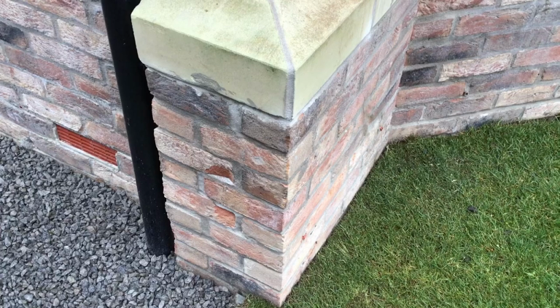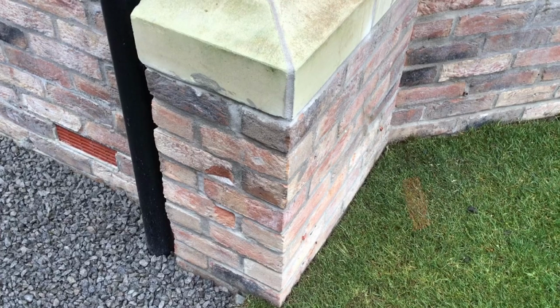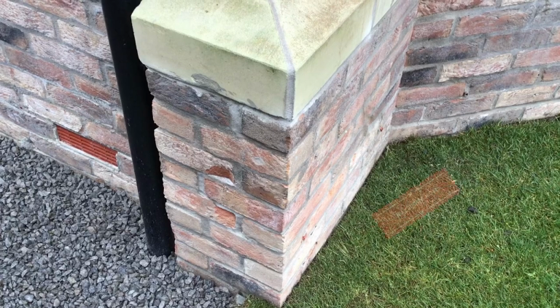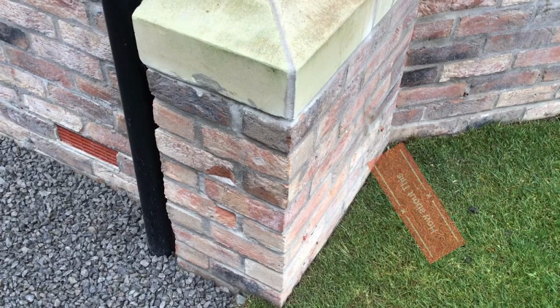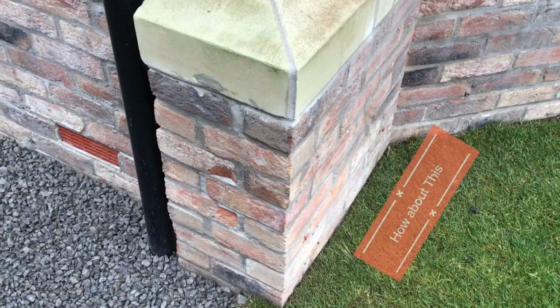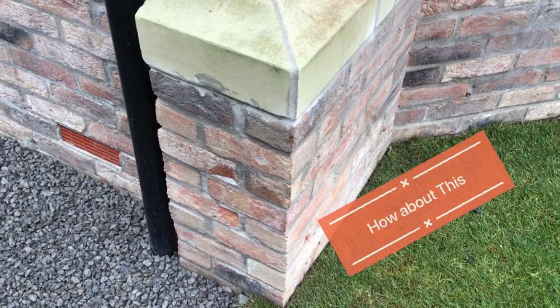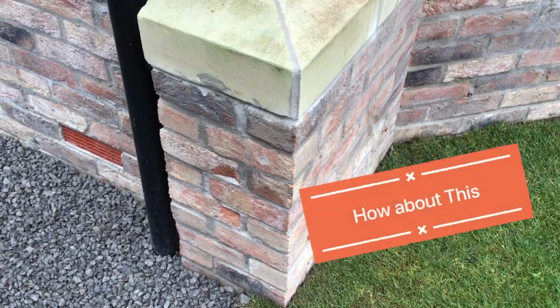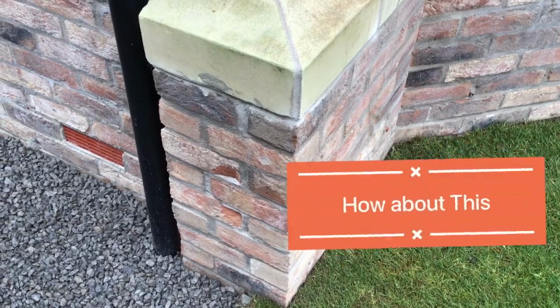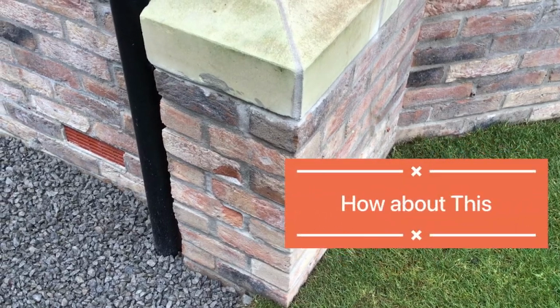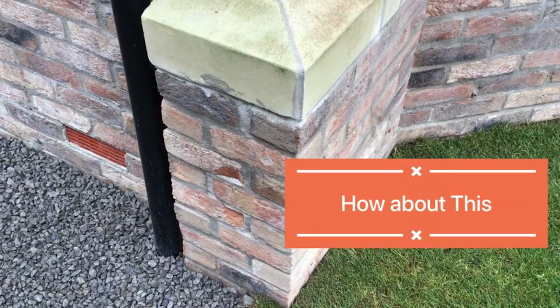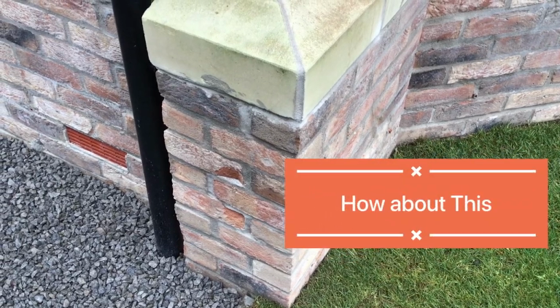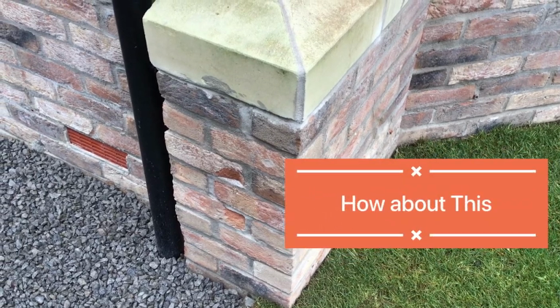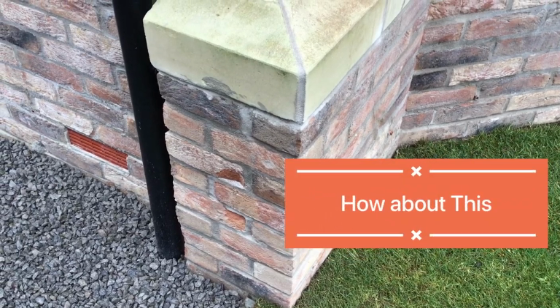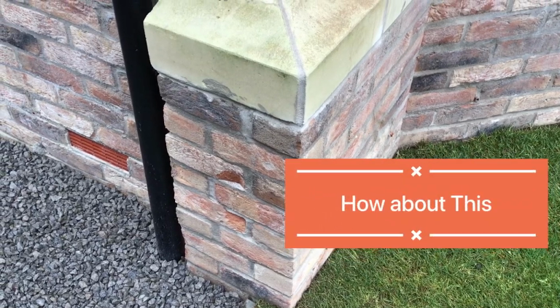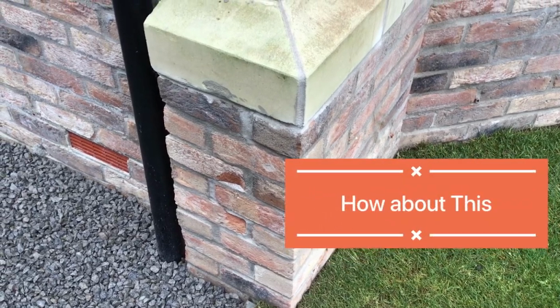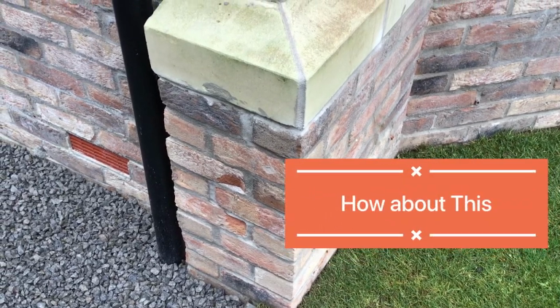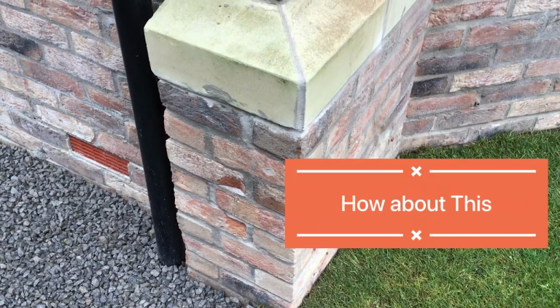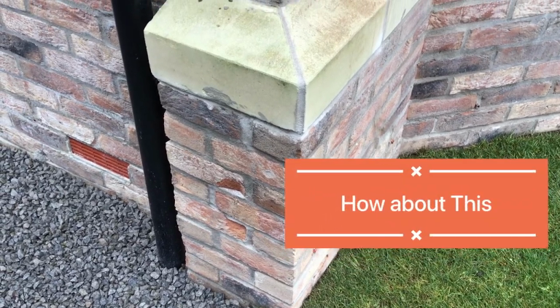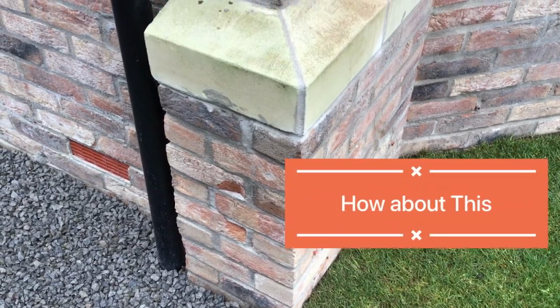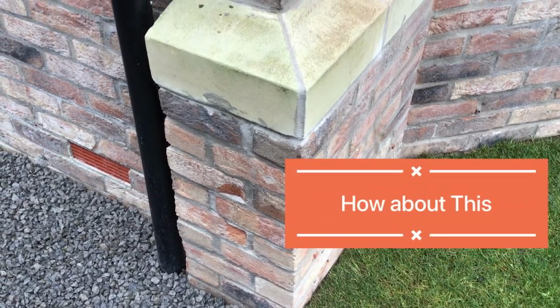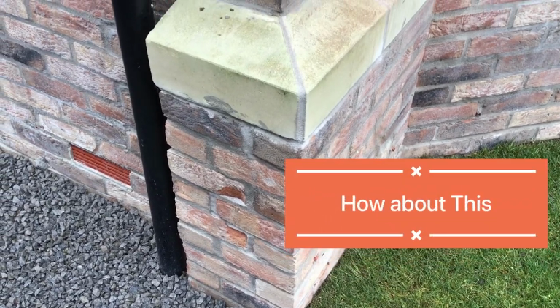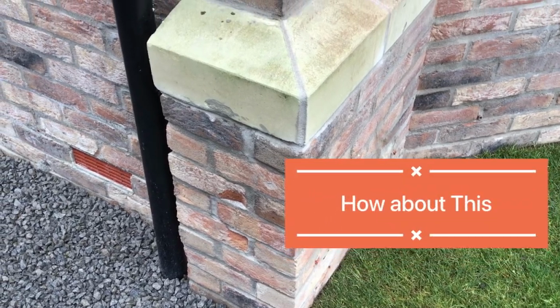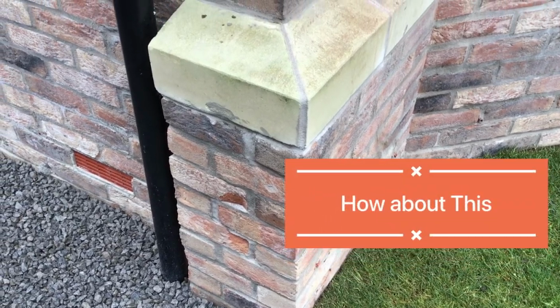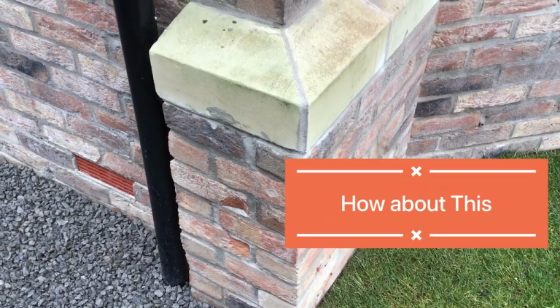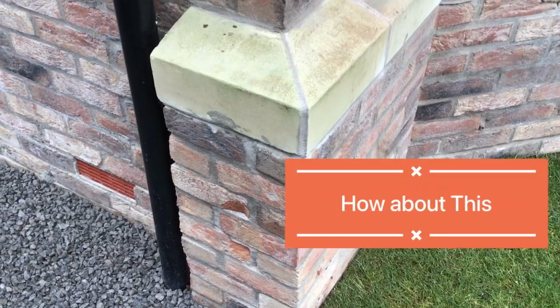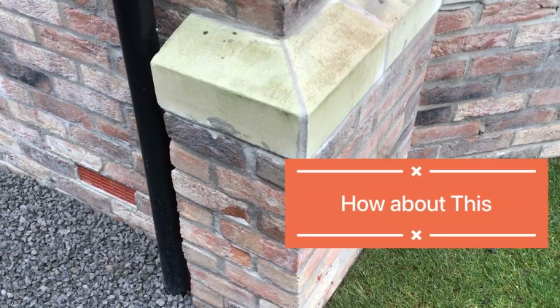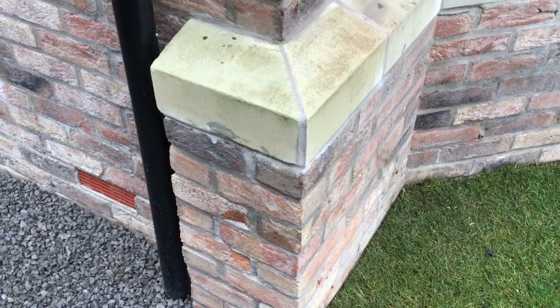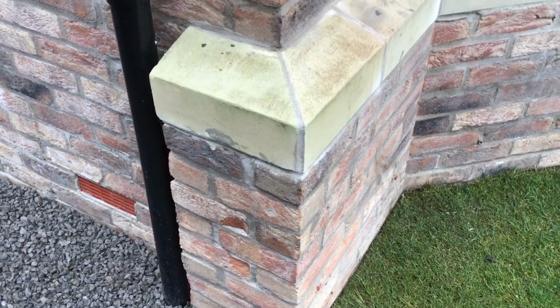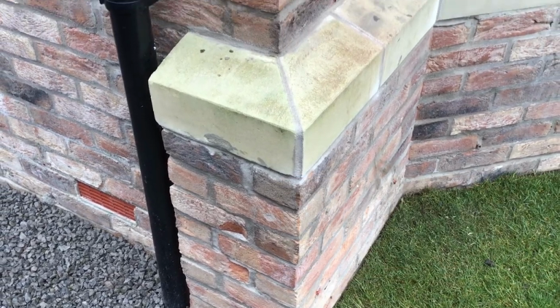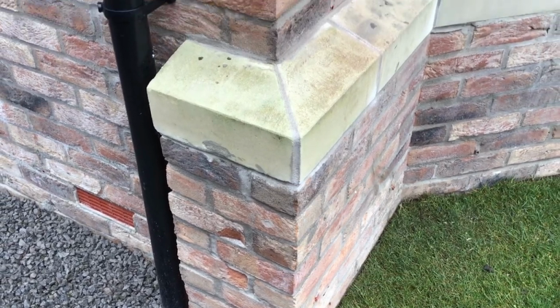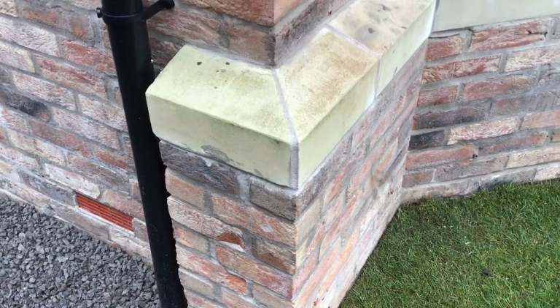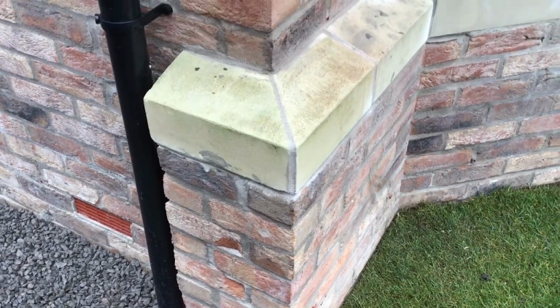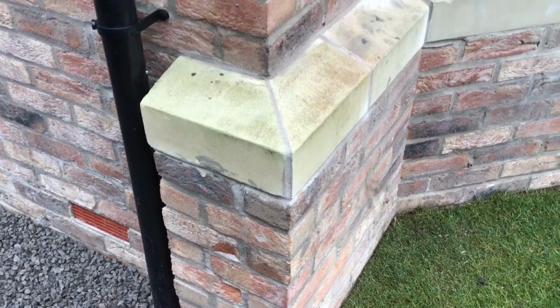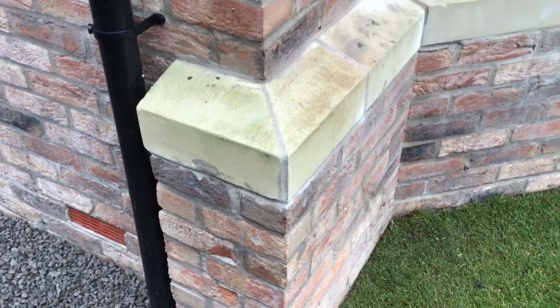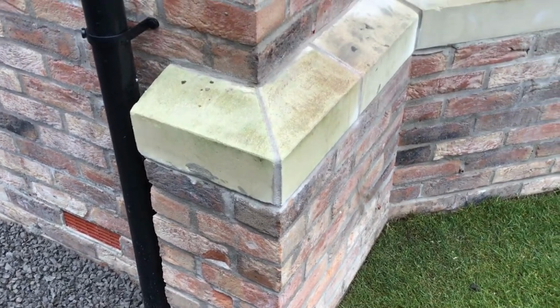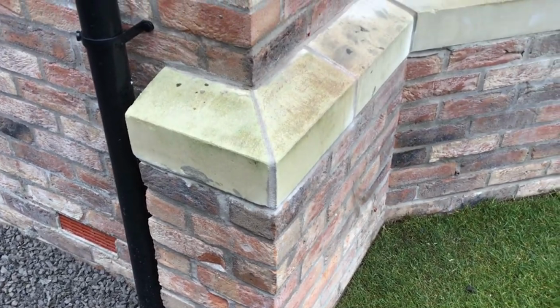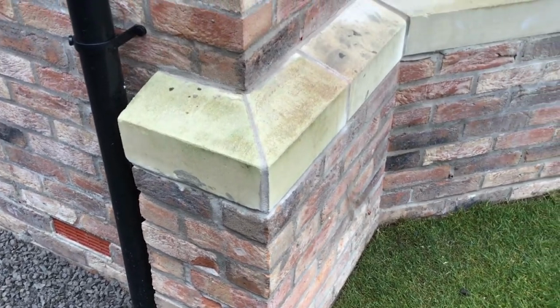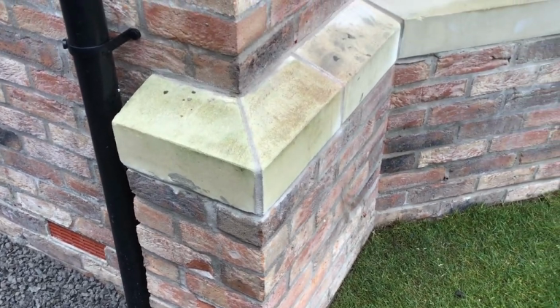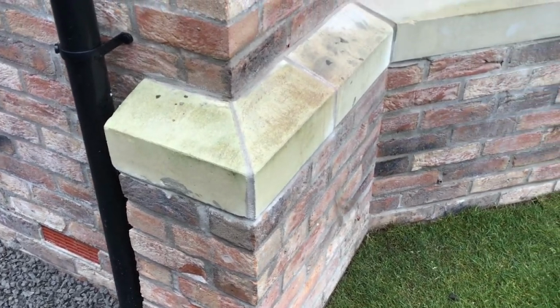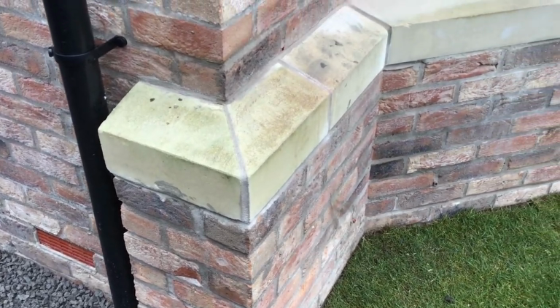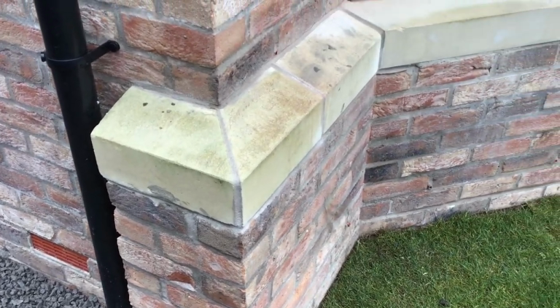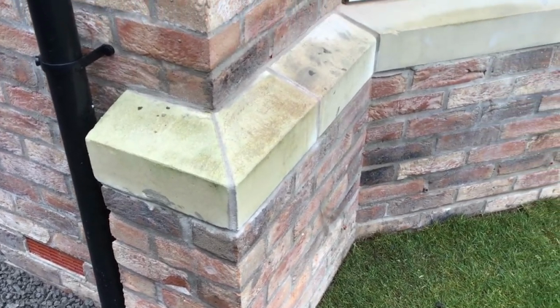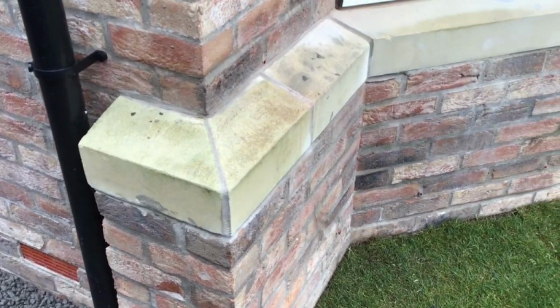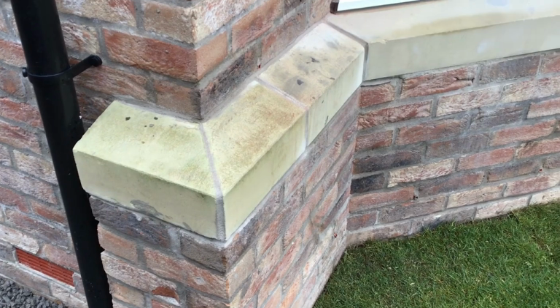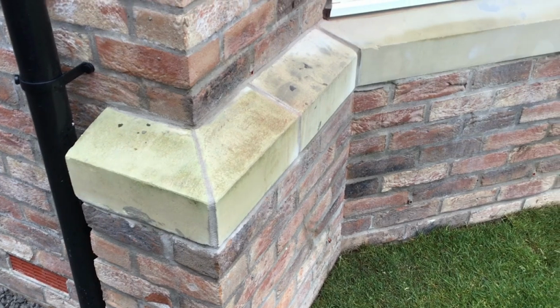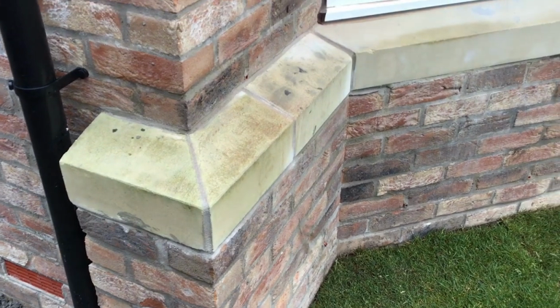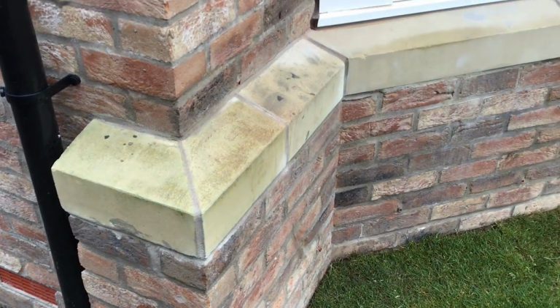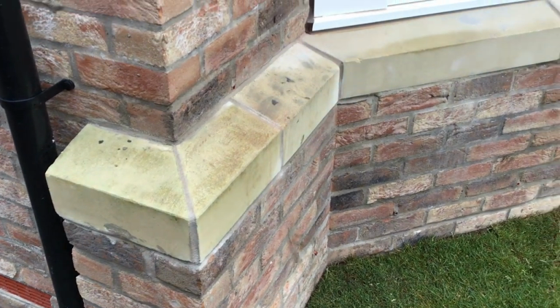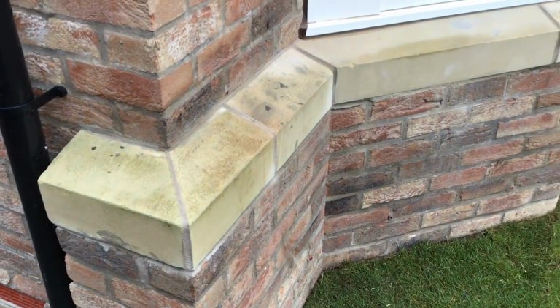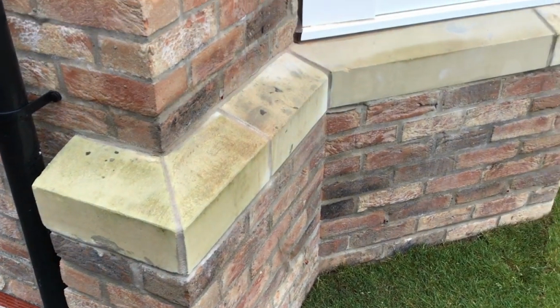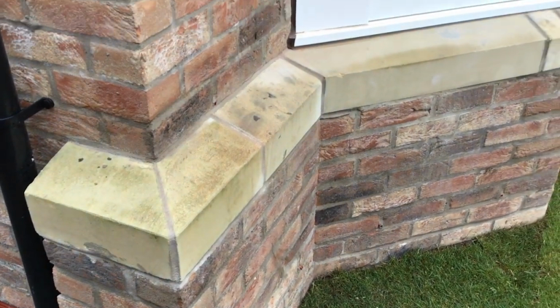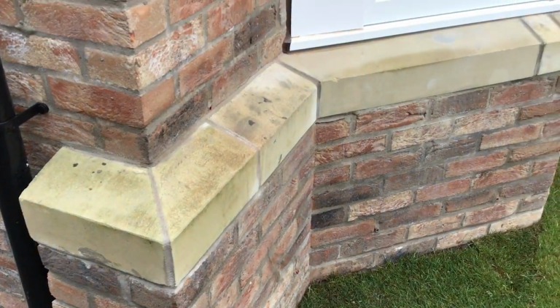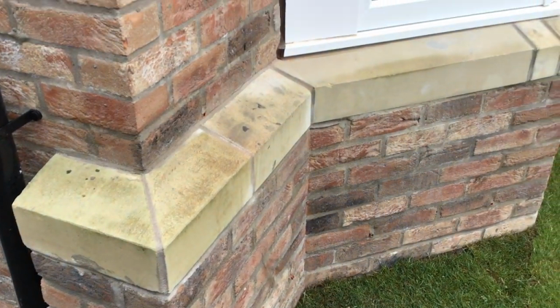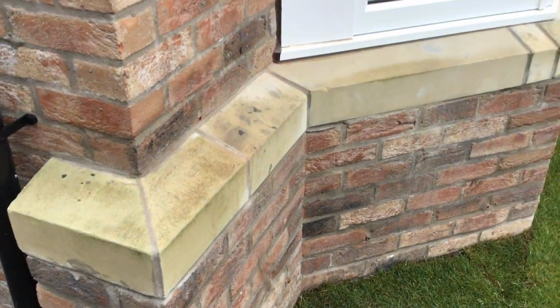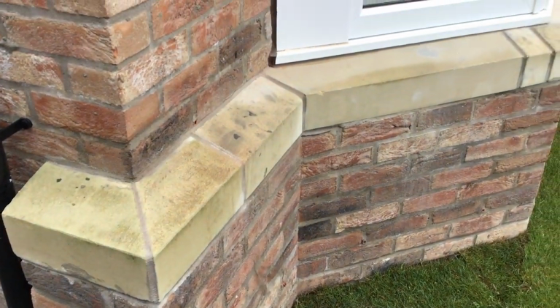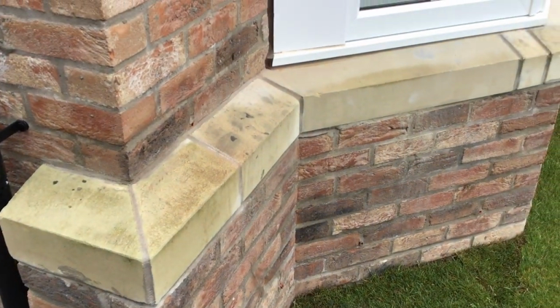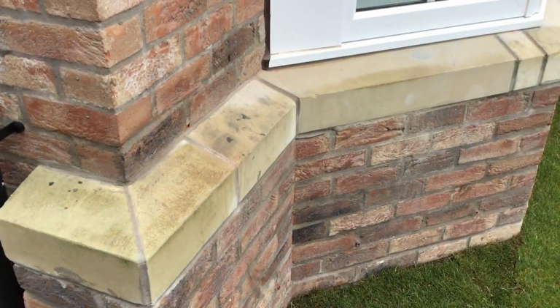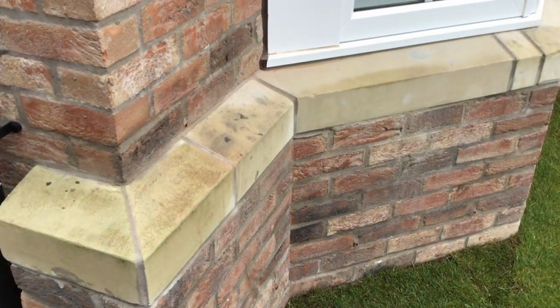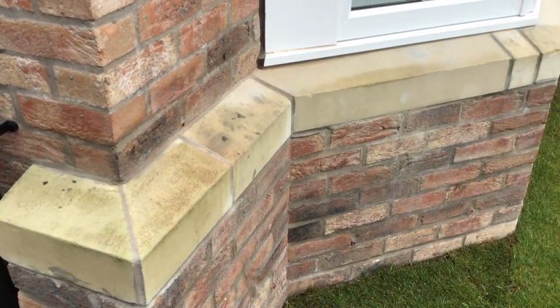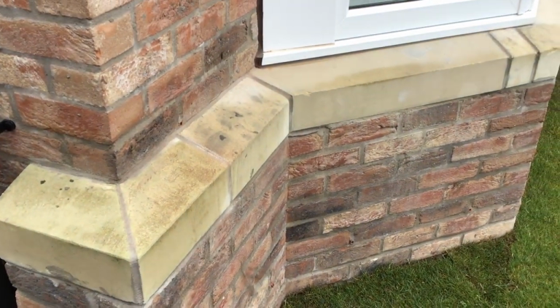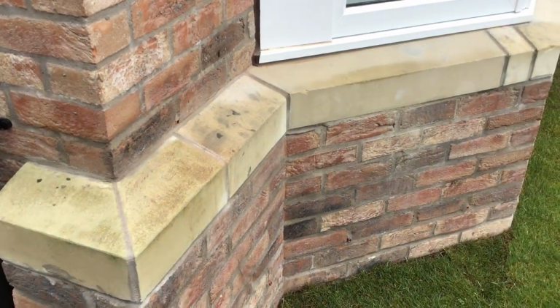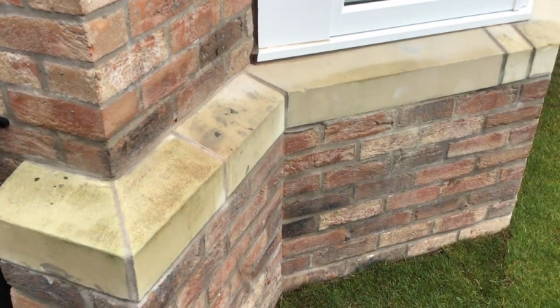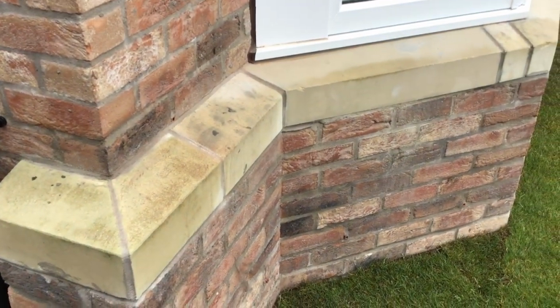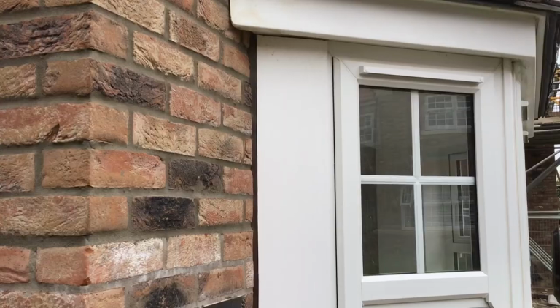On a De Vere site today in Burra Bridge, the brickwork and the artstone sills and heads on the house were all damaged and stained.